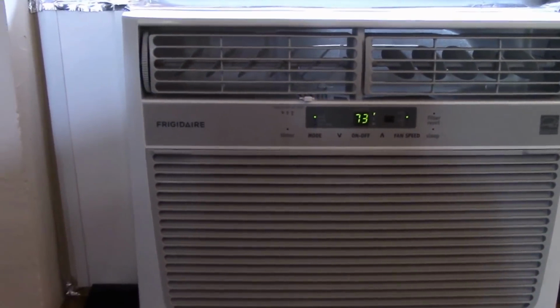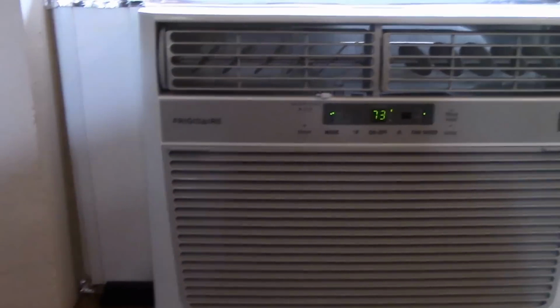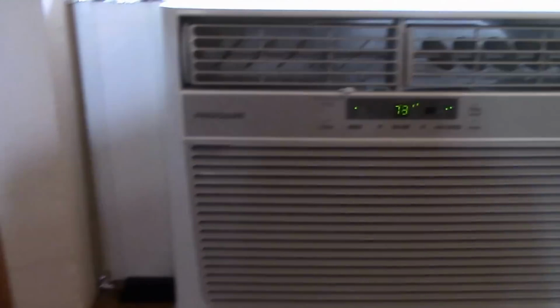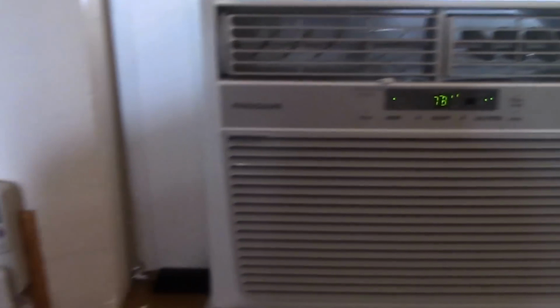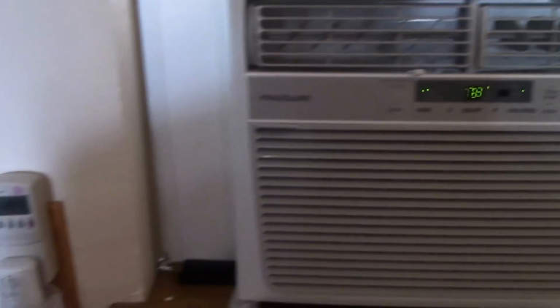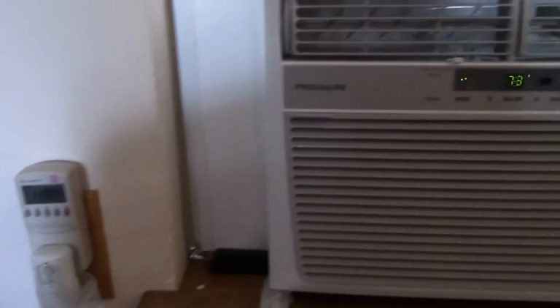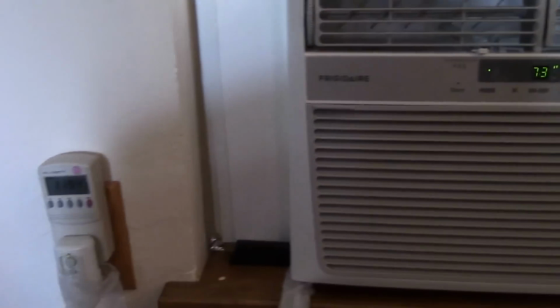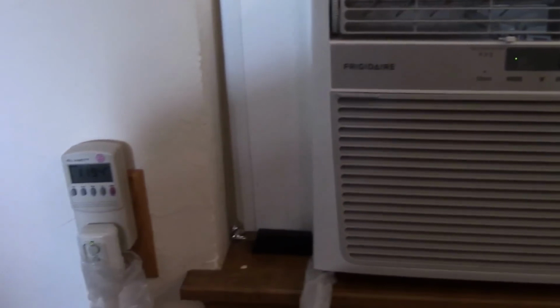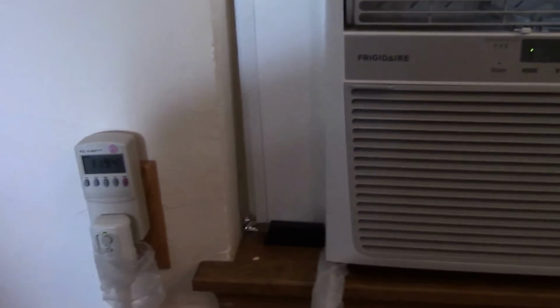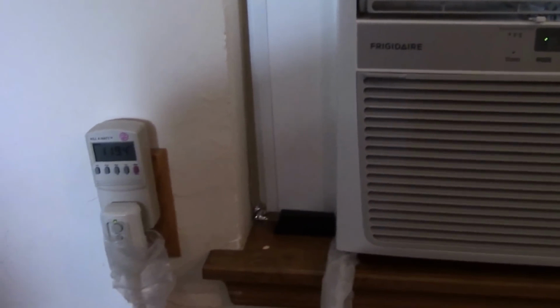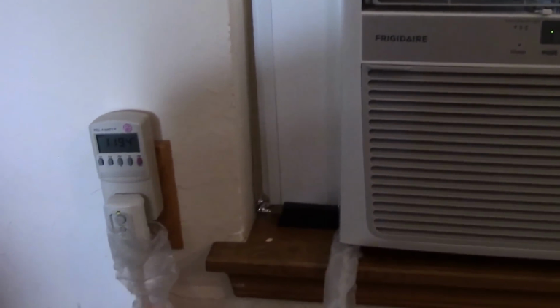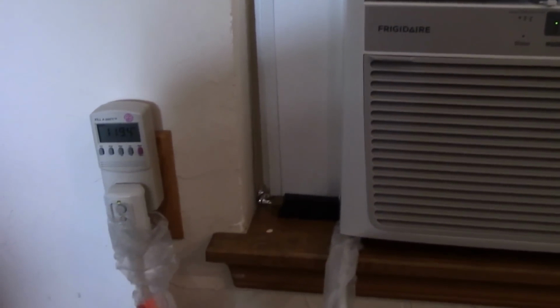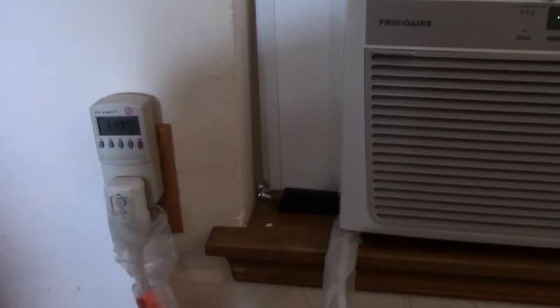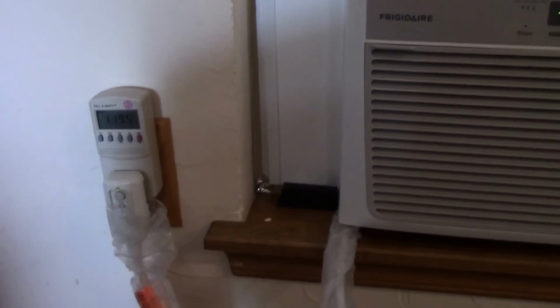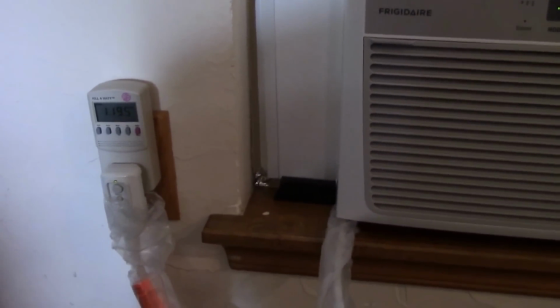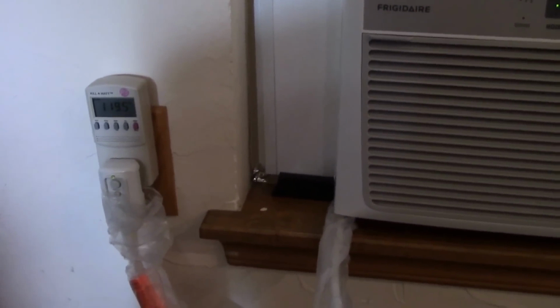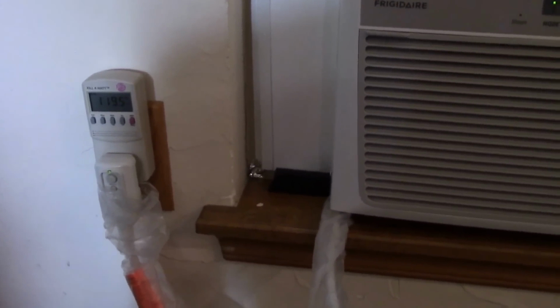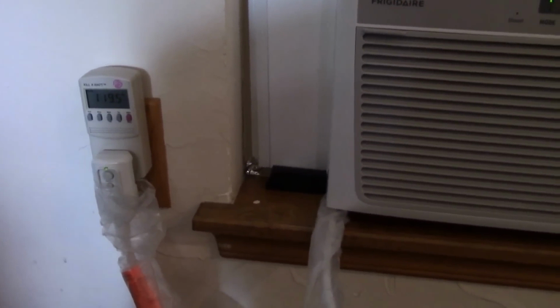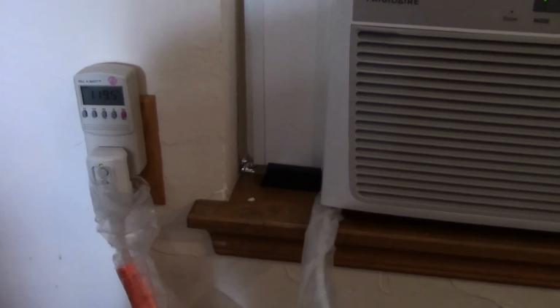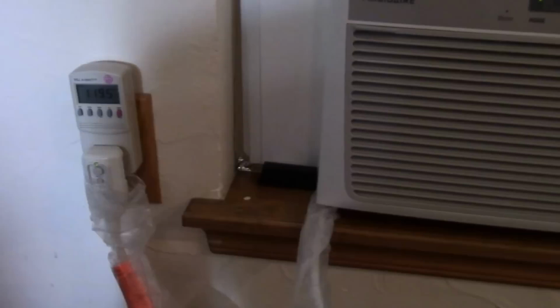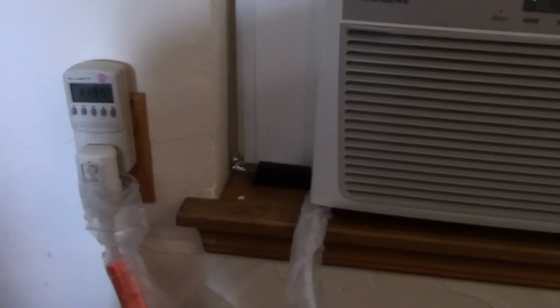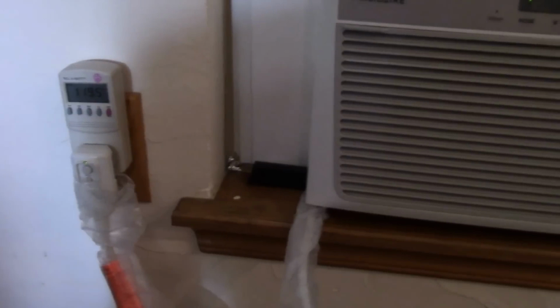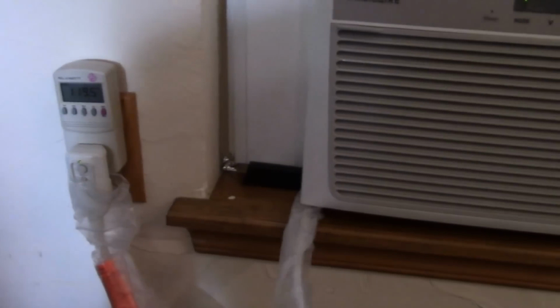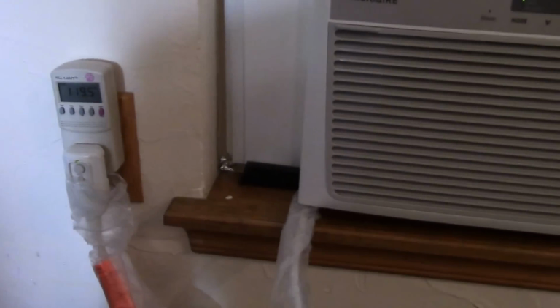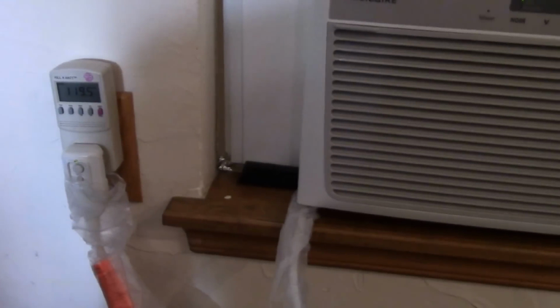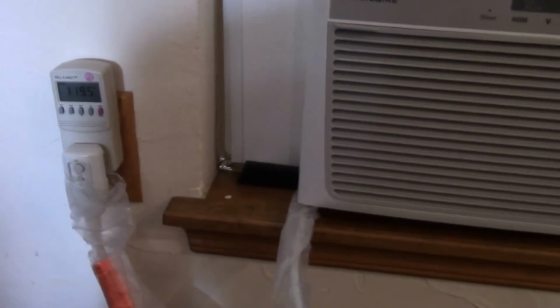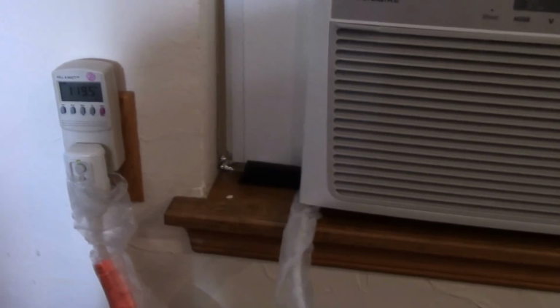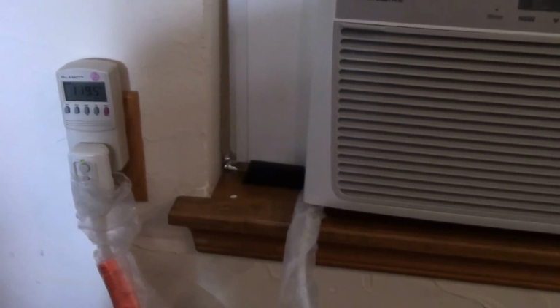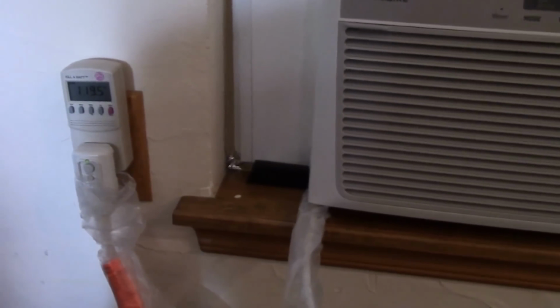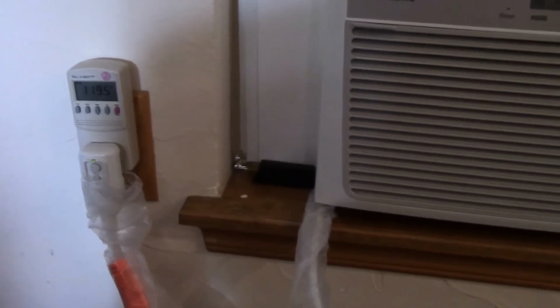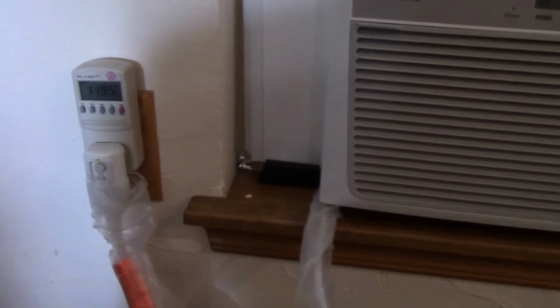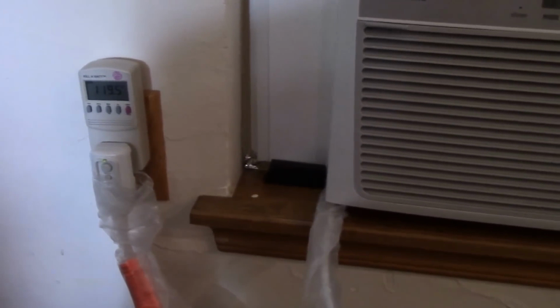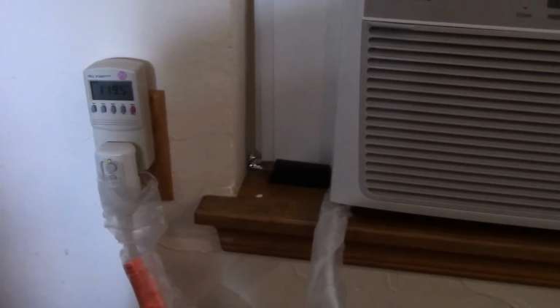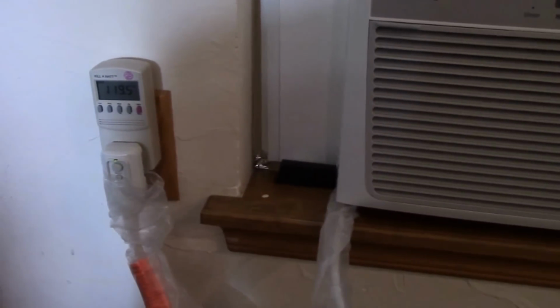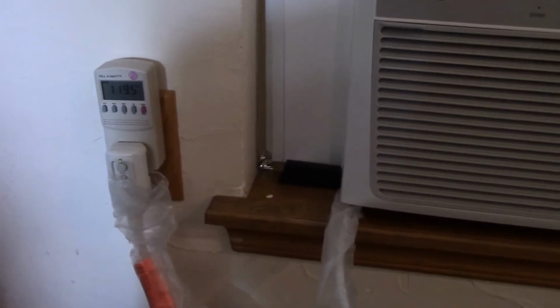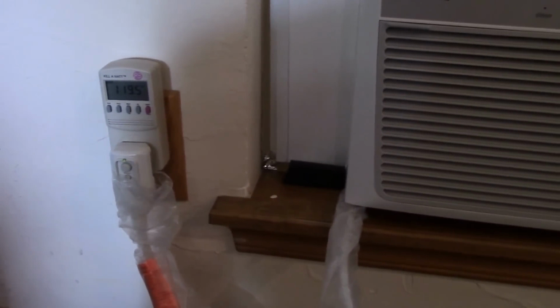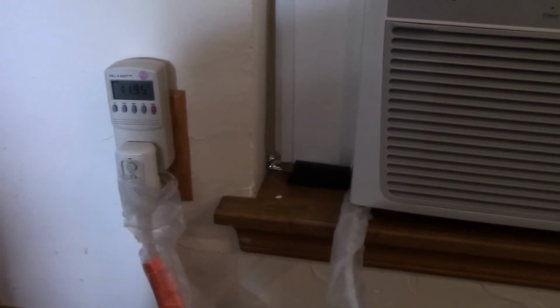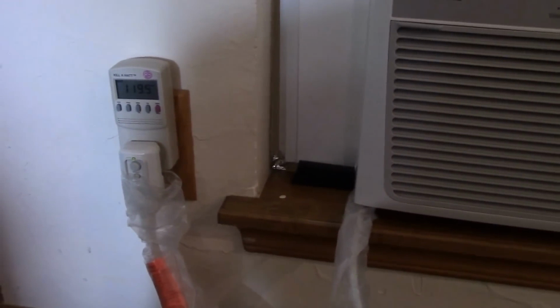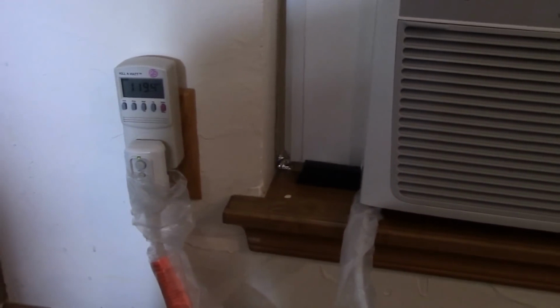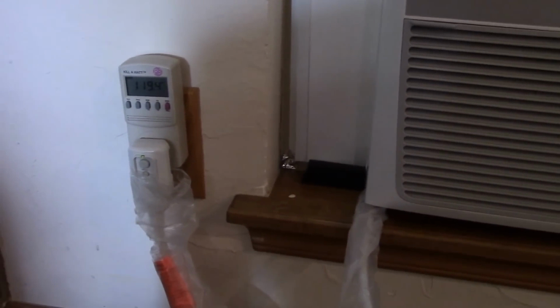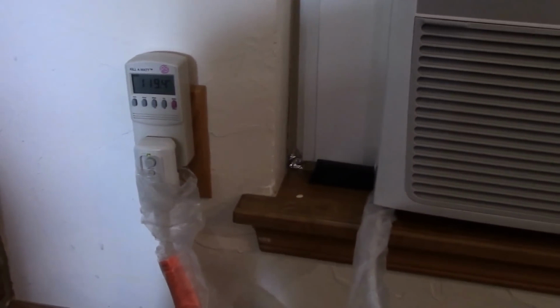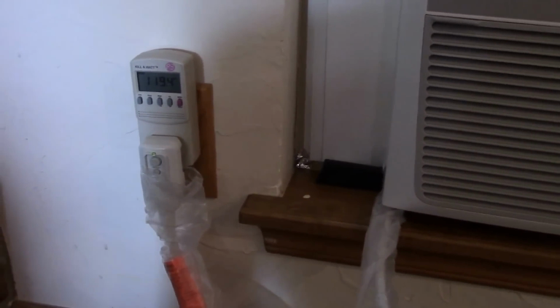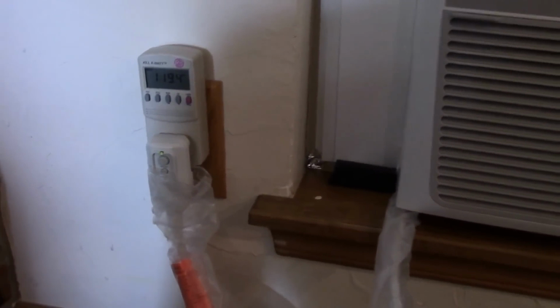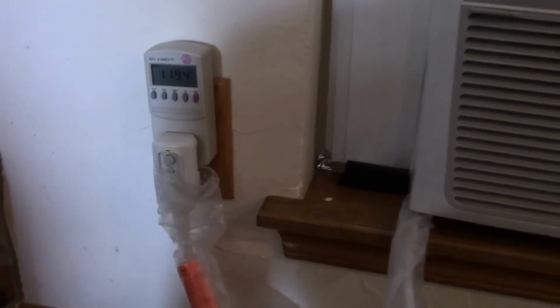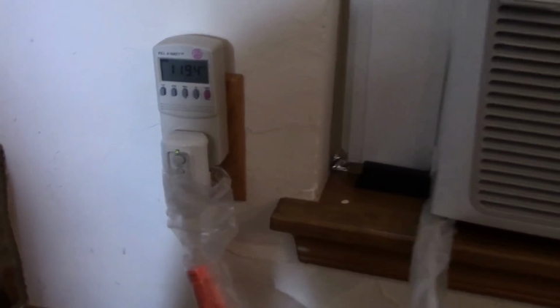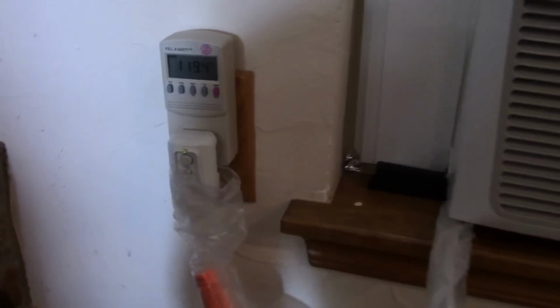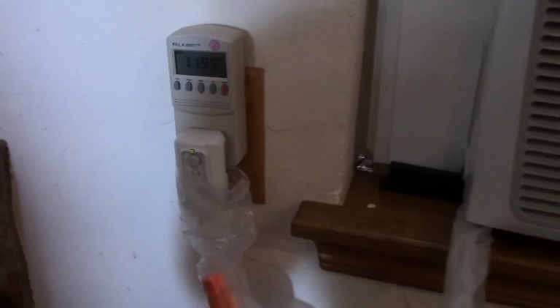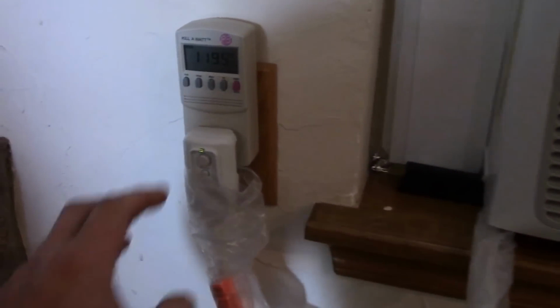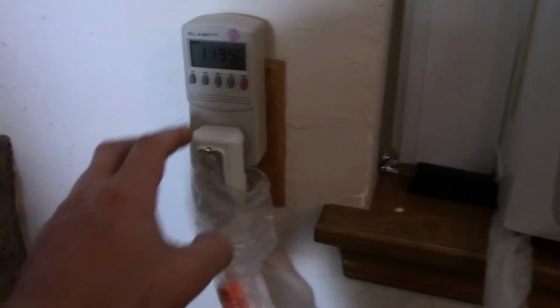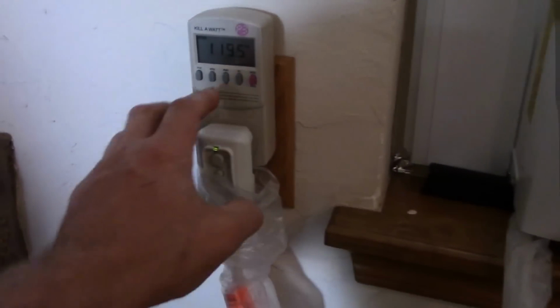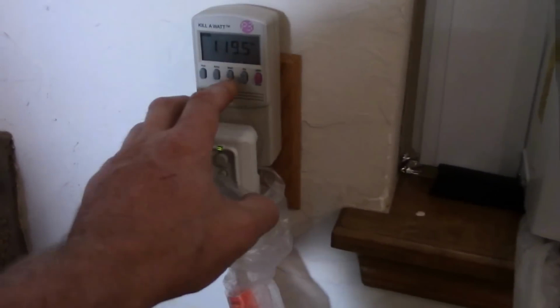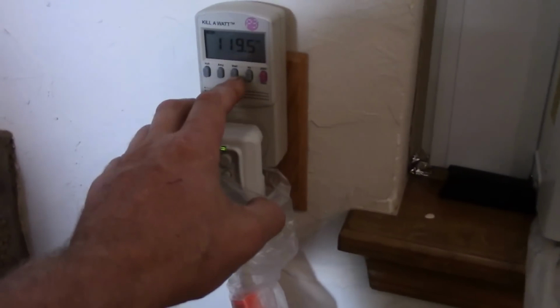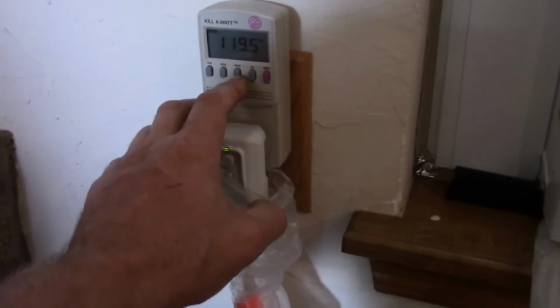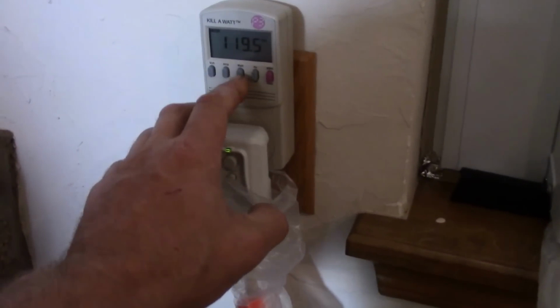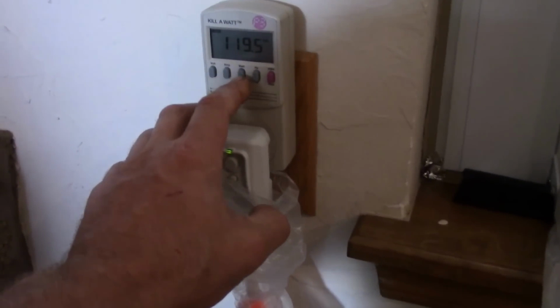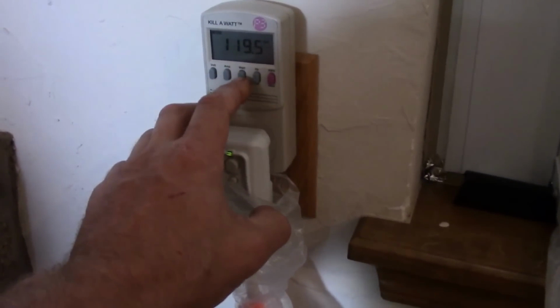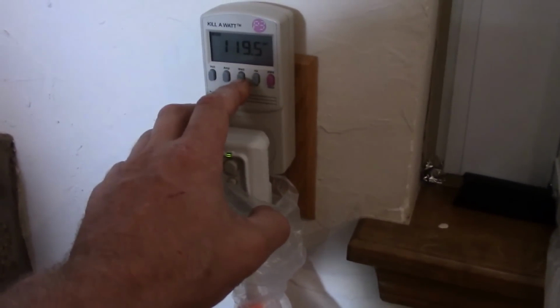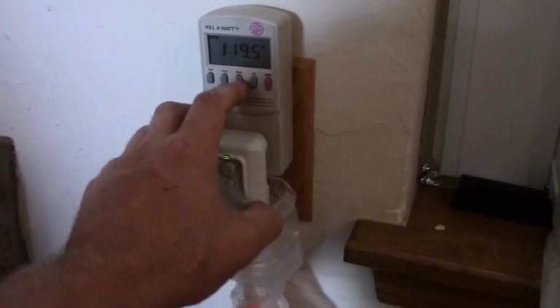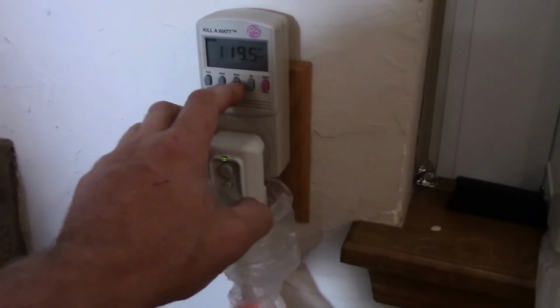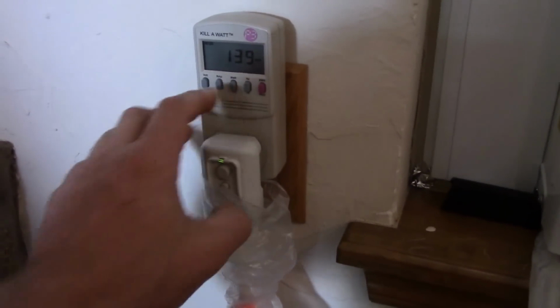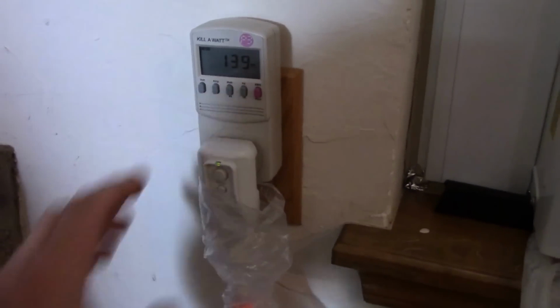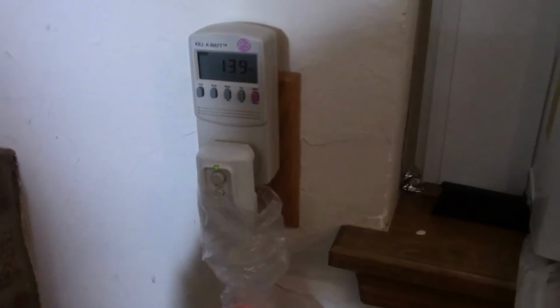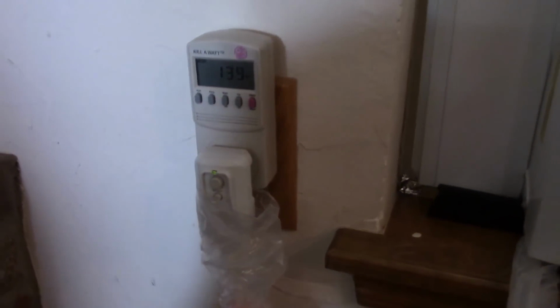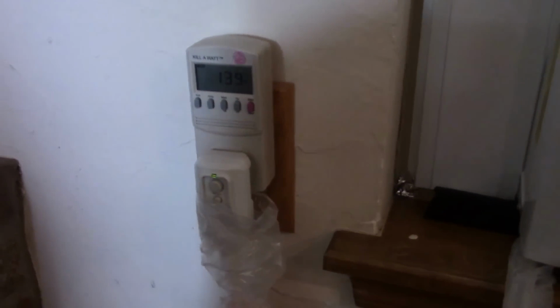Okay, now I've got this on my solar circuit and we're going to see how it performs.